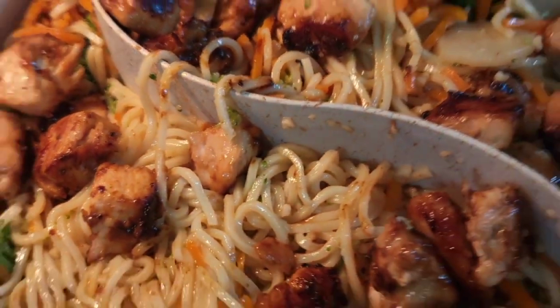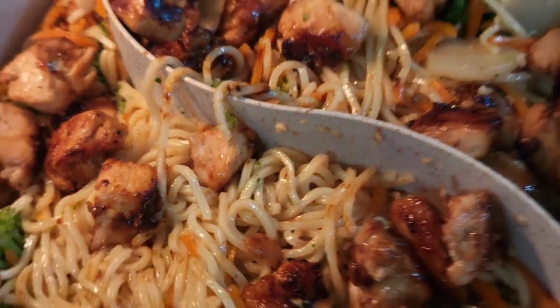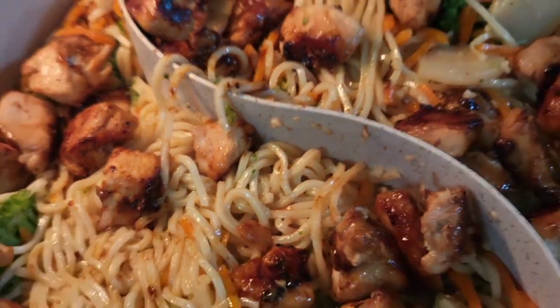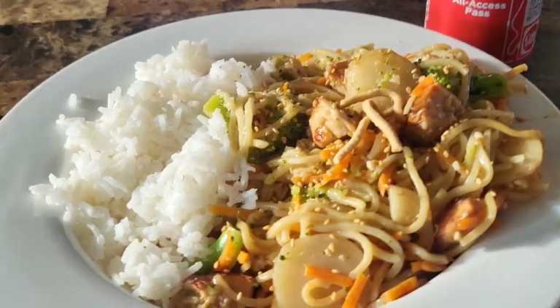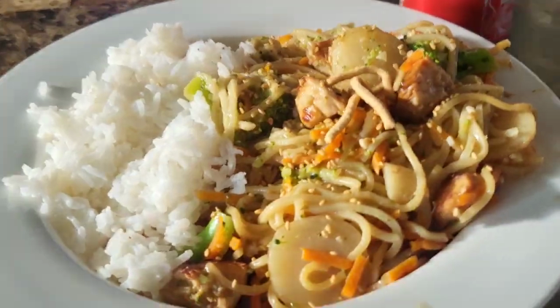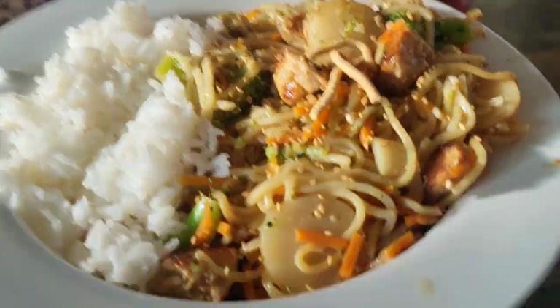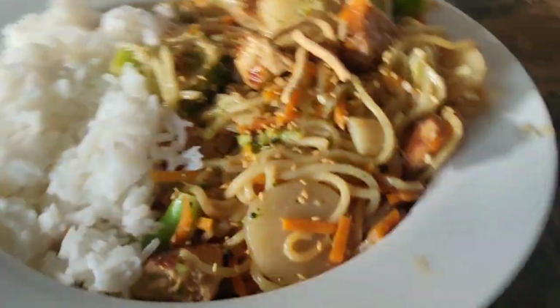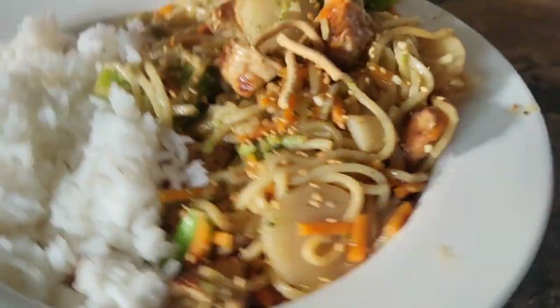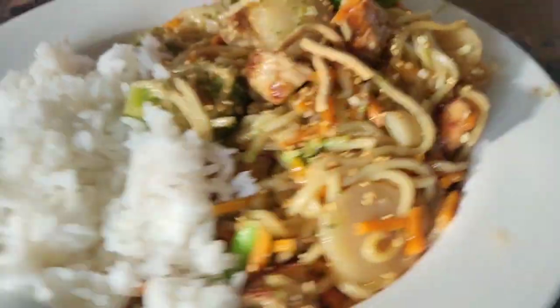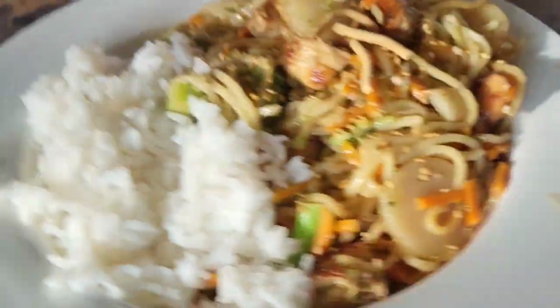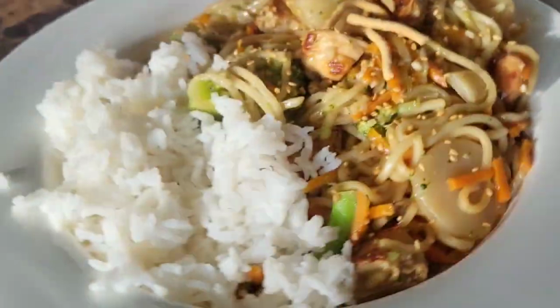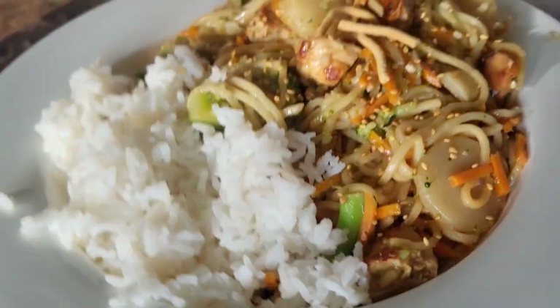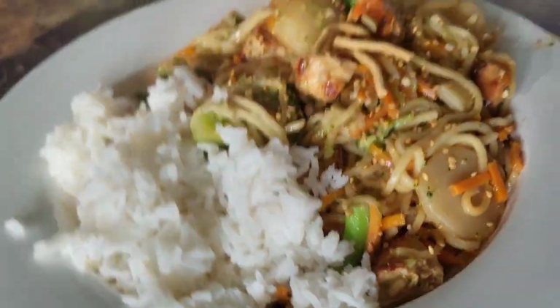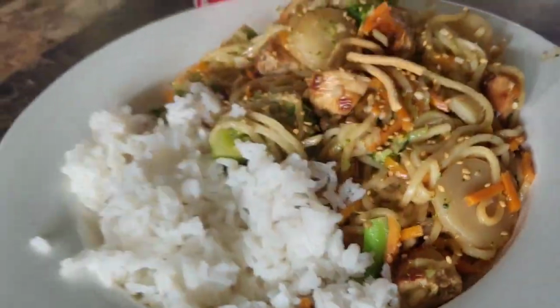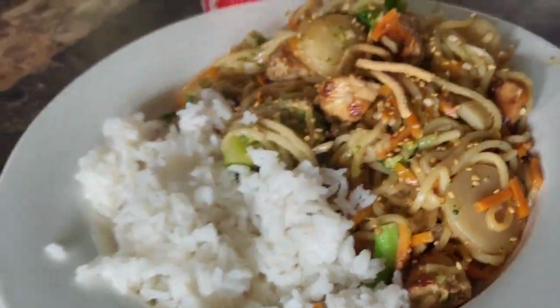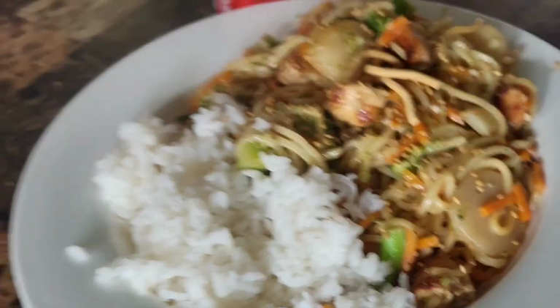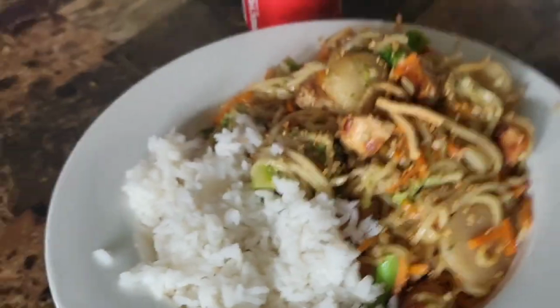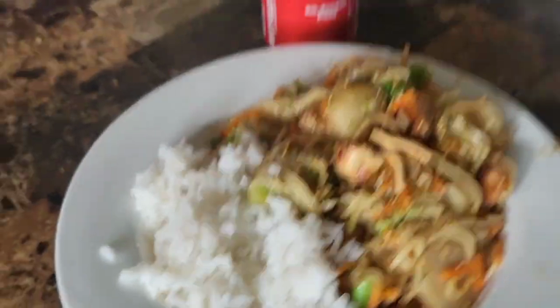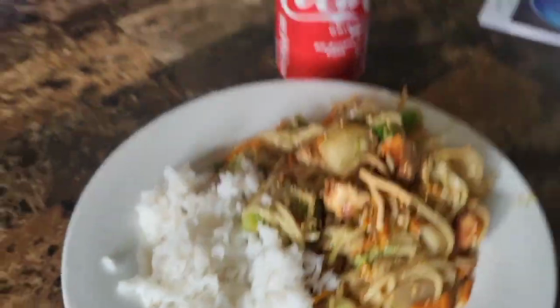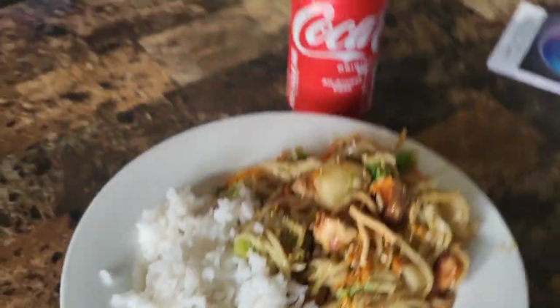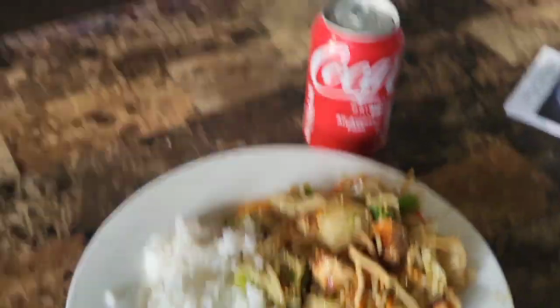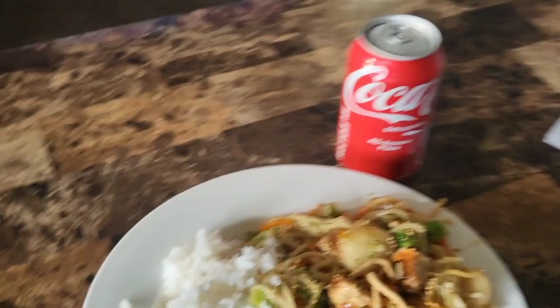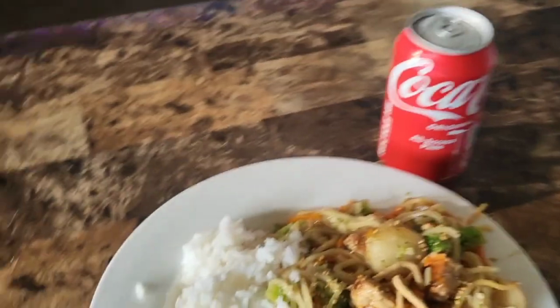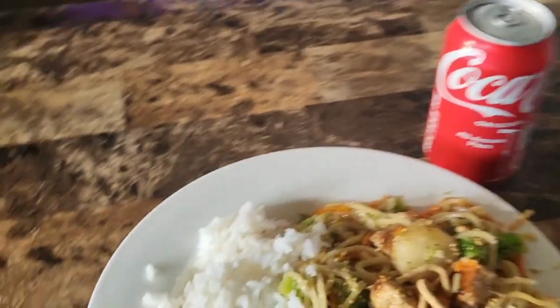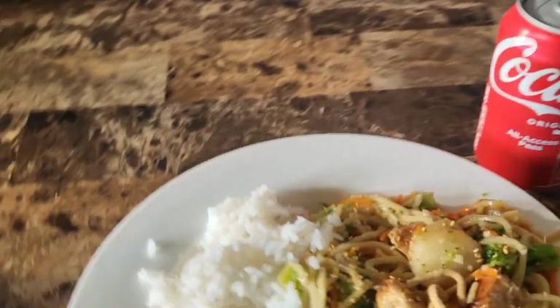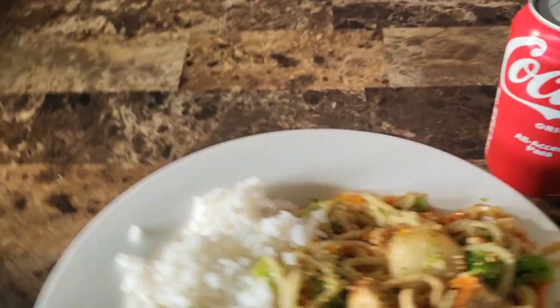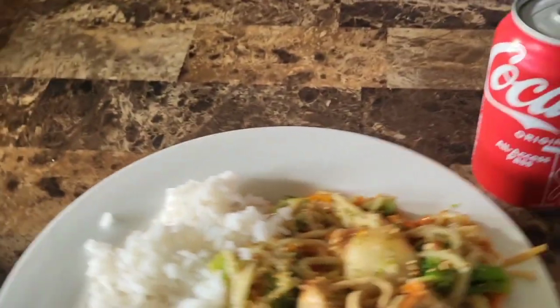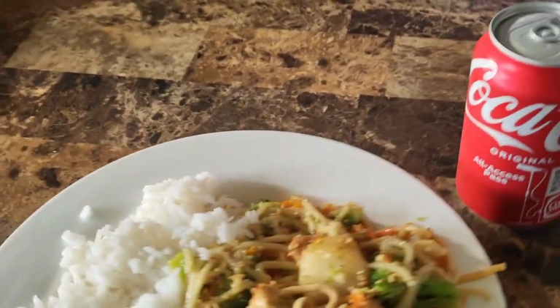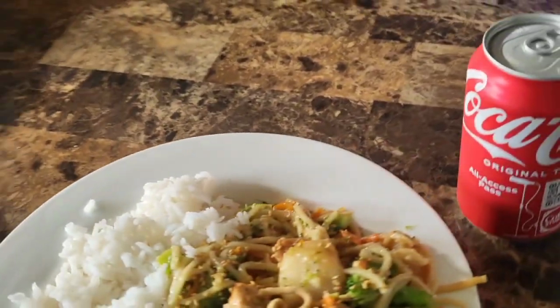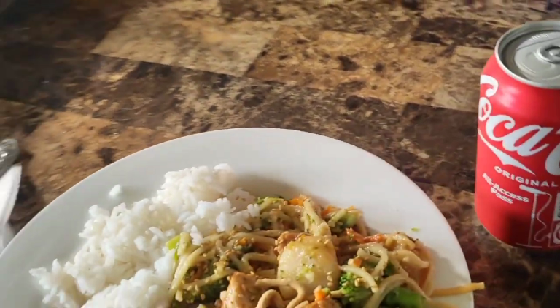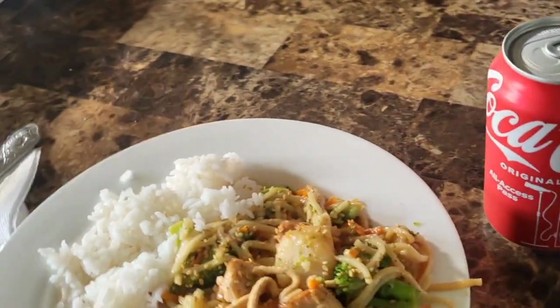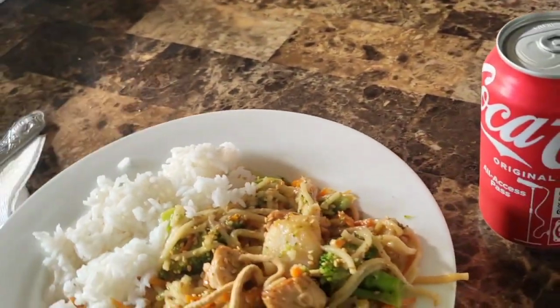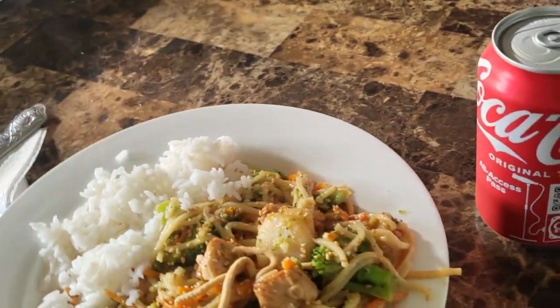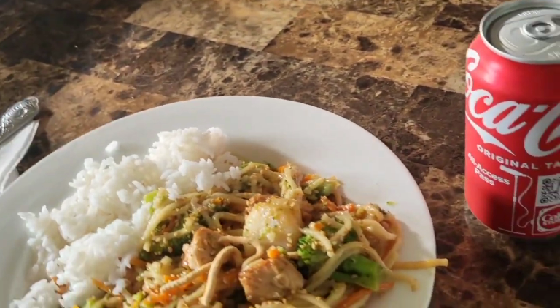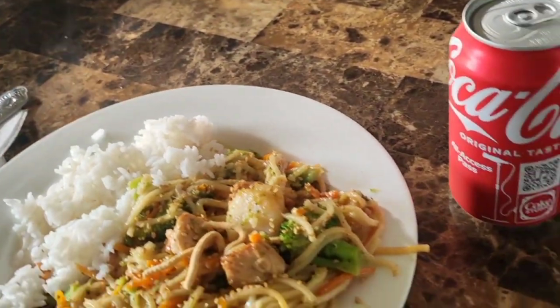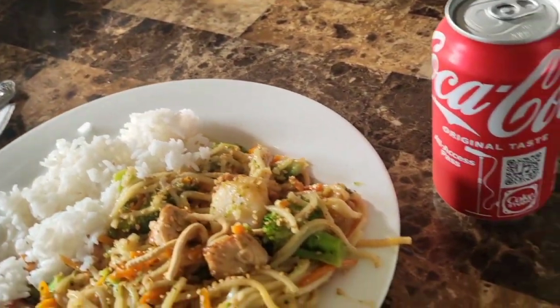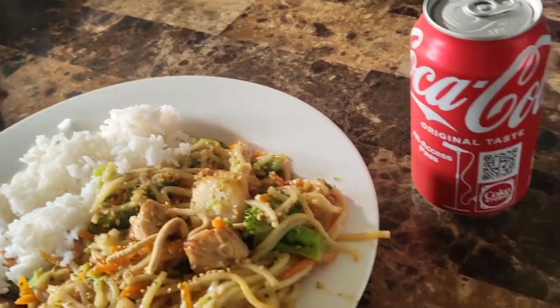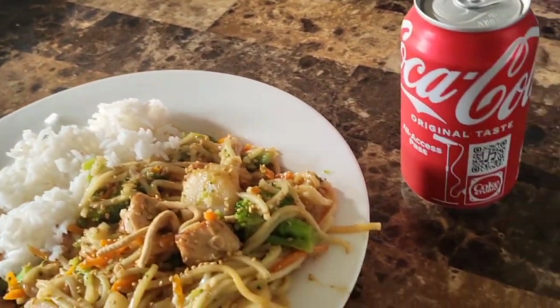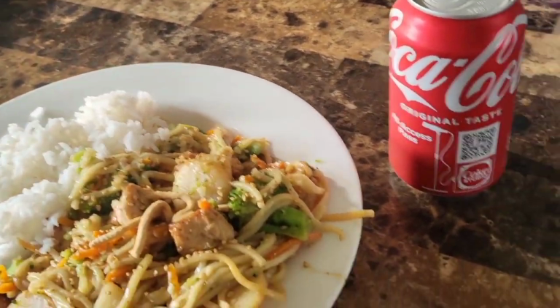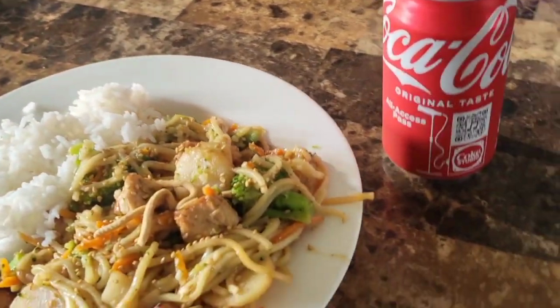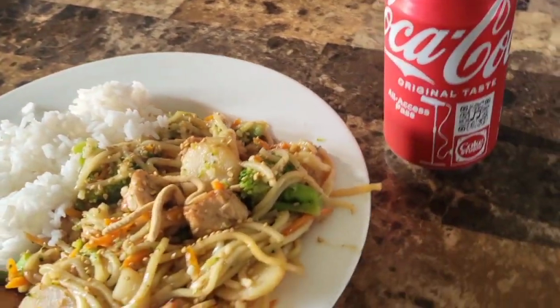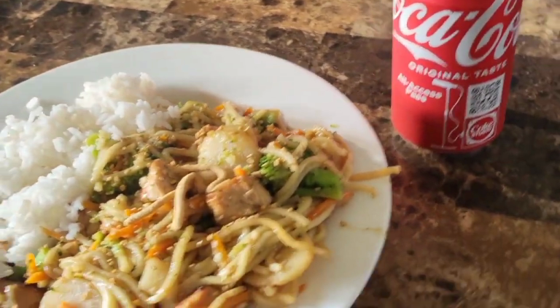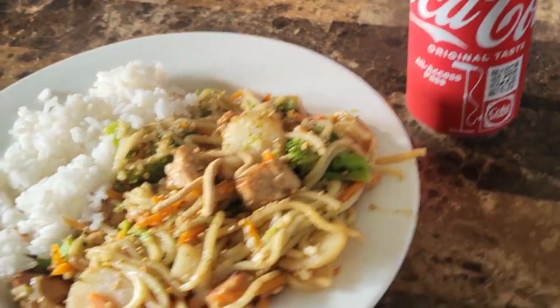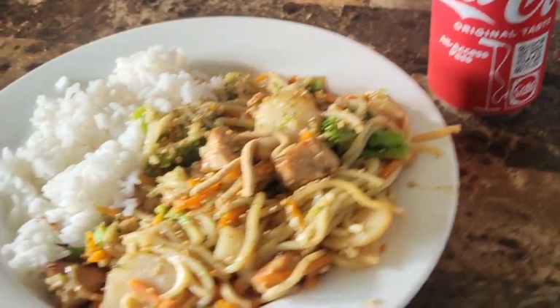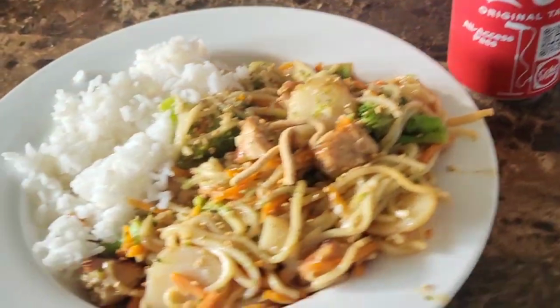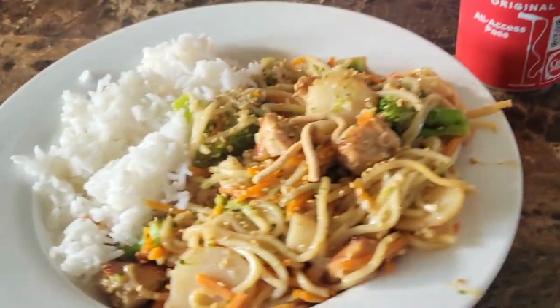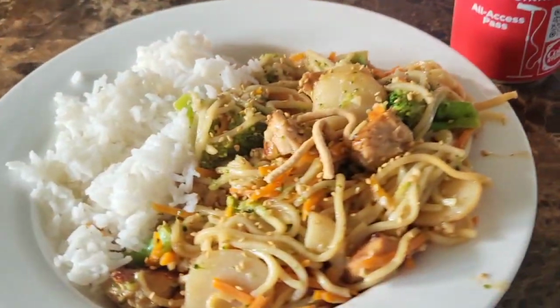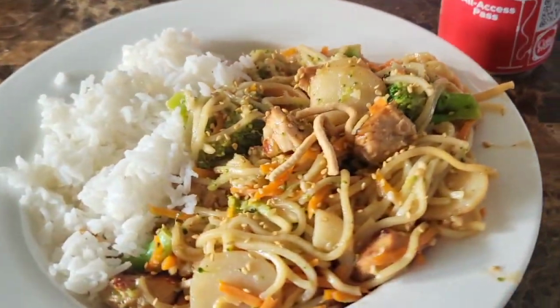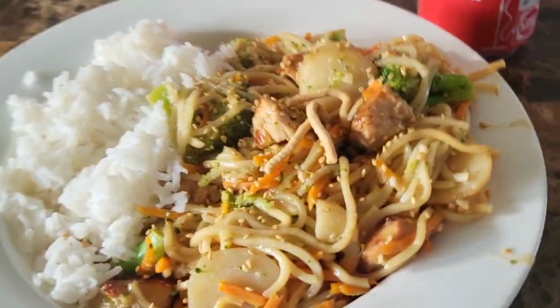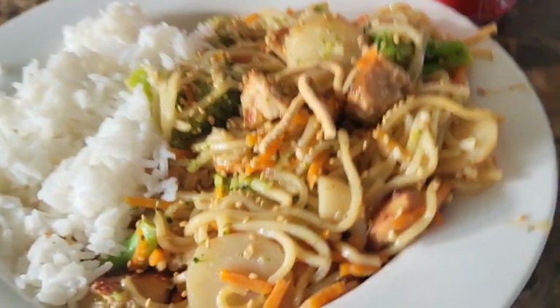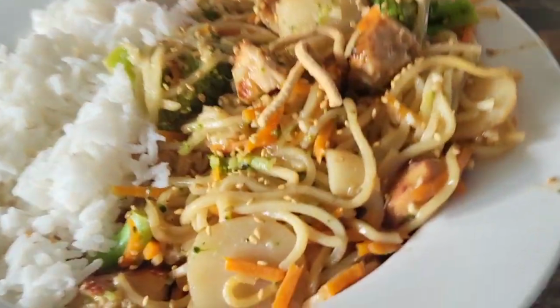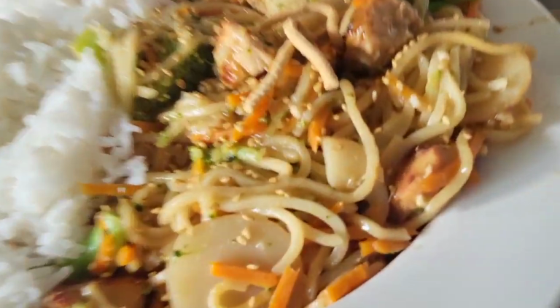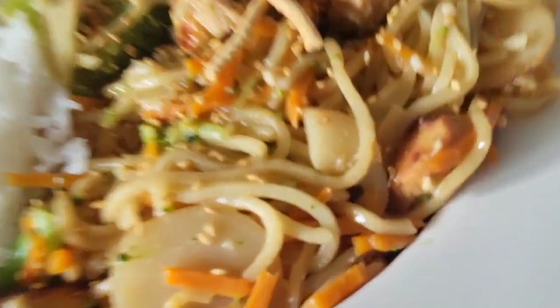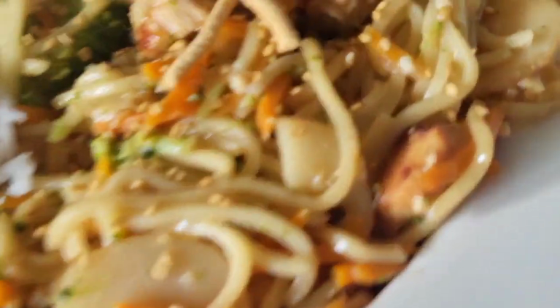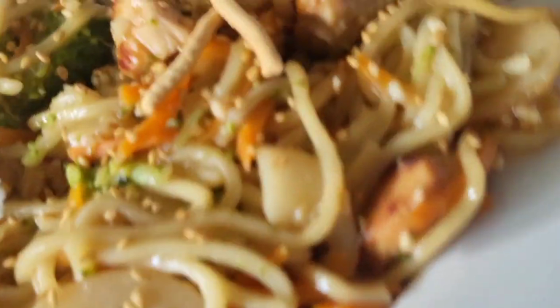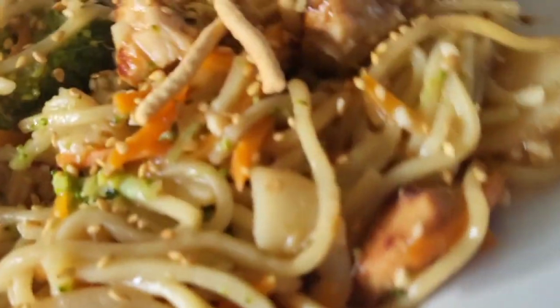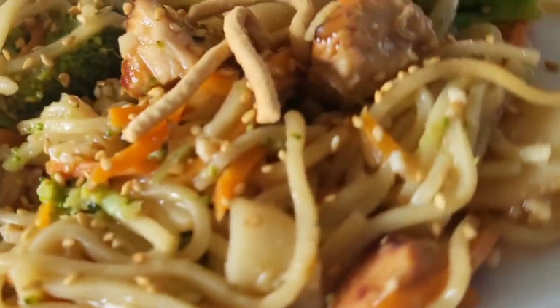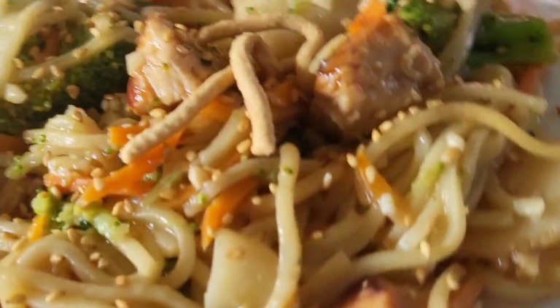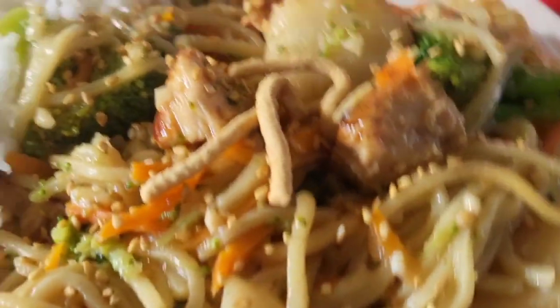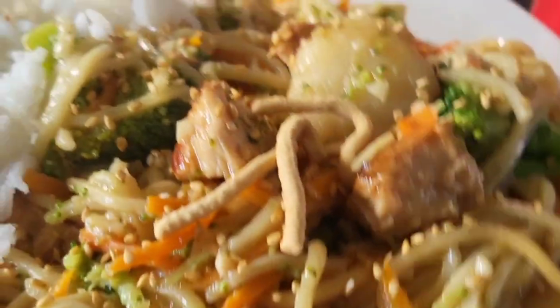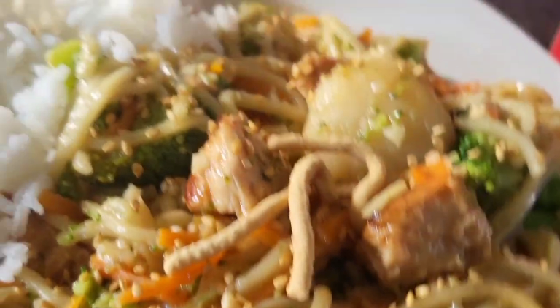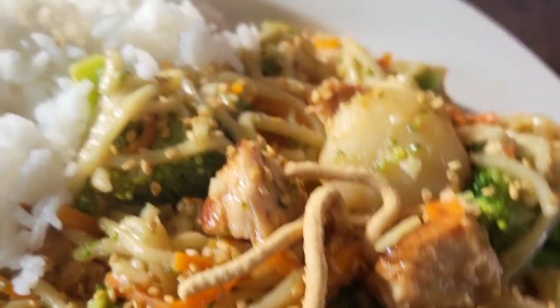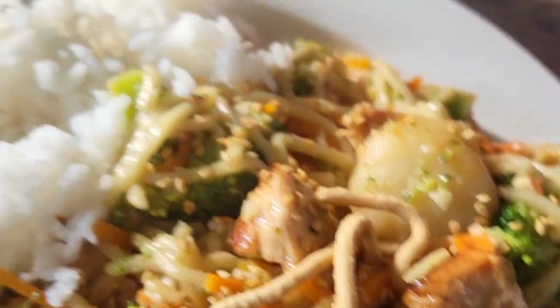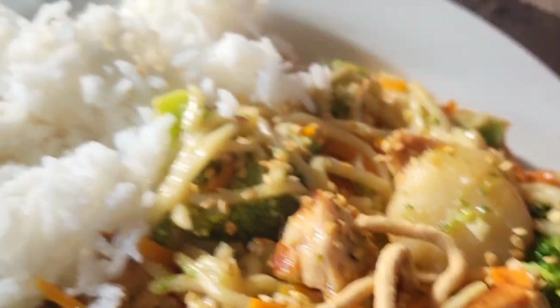It looks like this came out great, guys. Absolutely loving this pan and we'll see you guys next time. Bye bye.